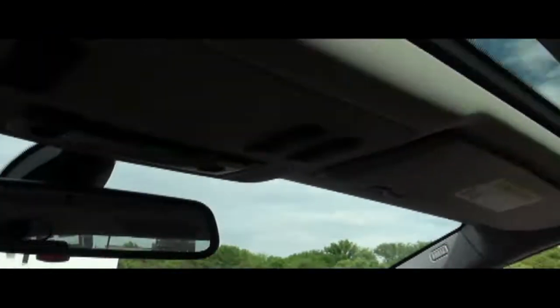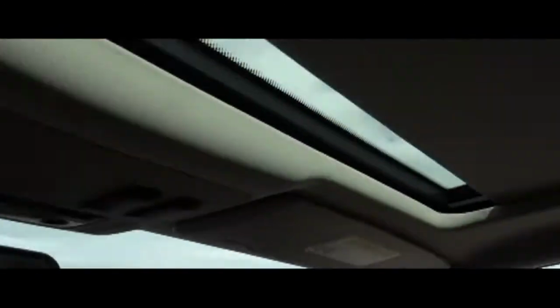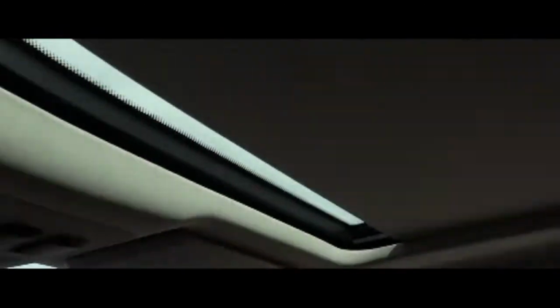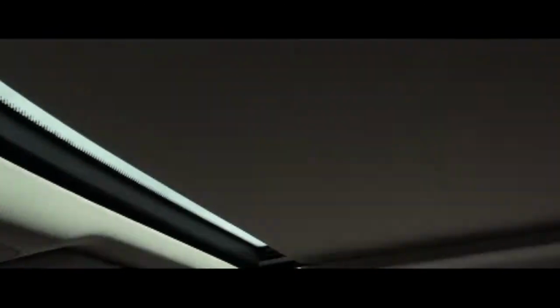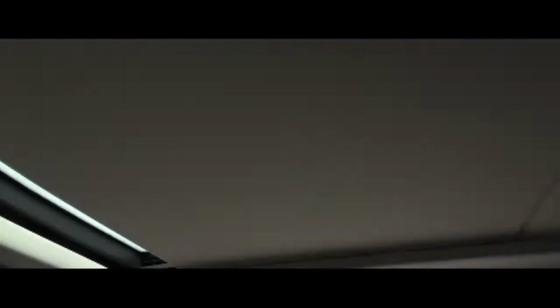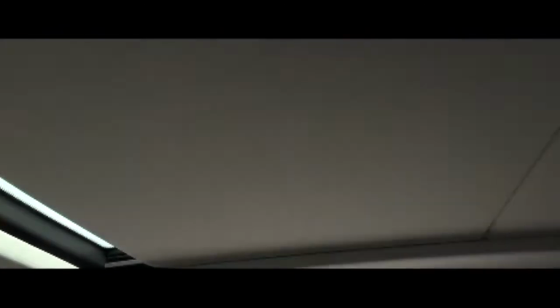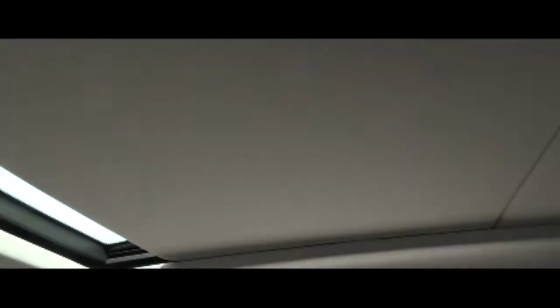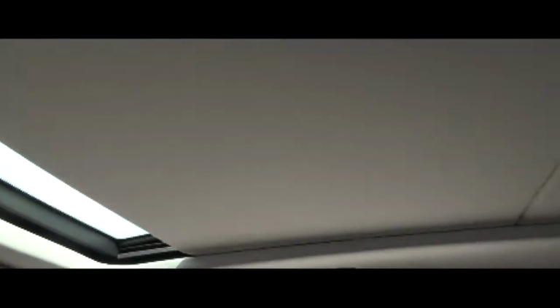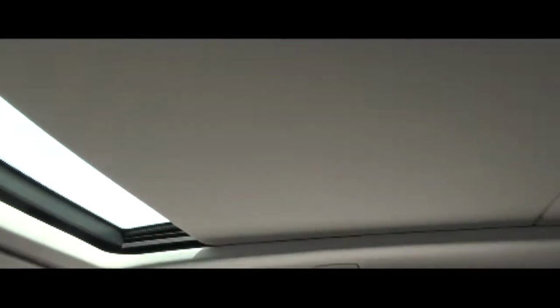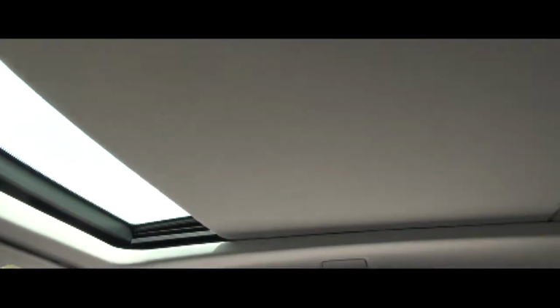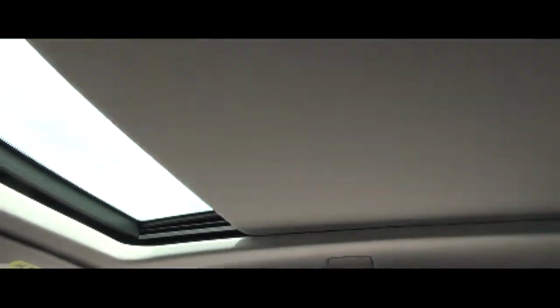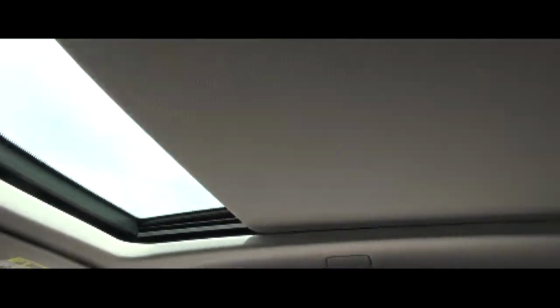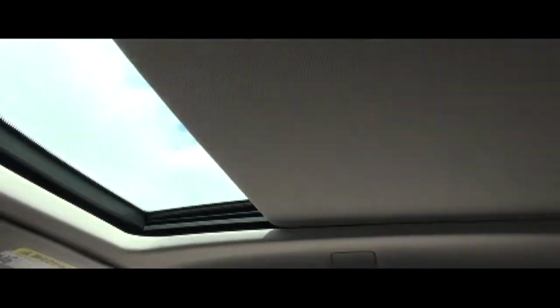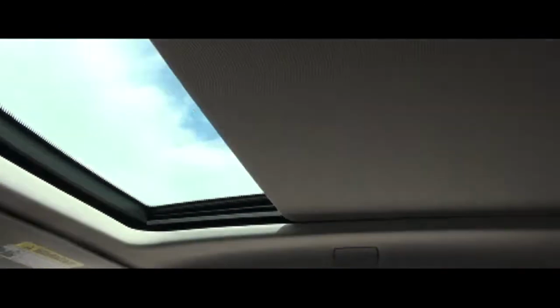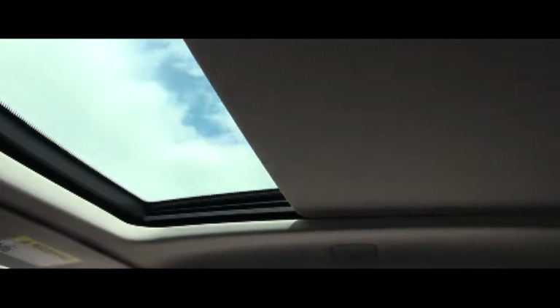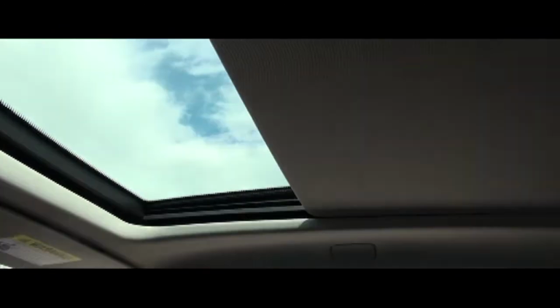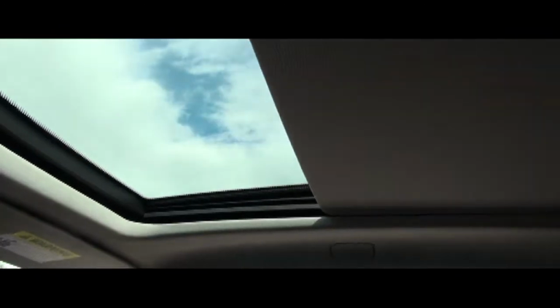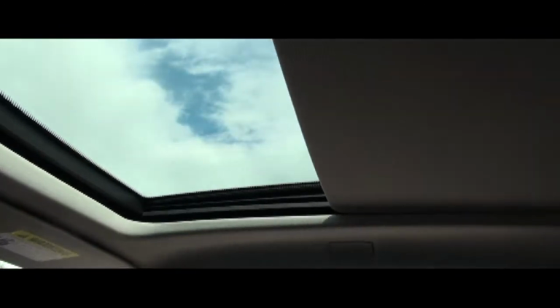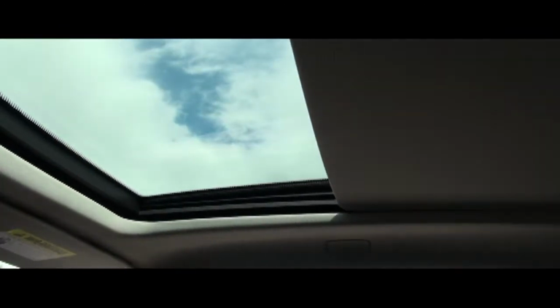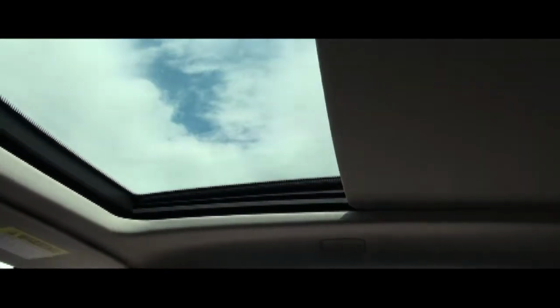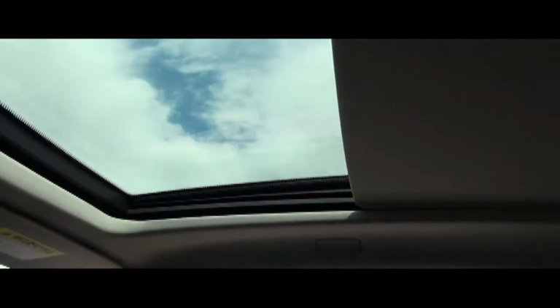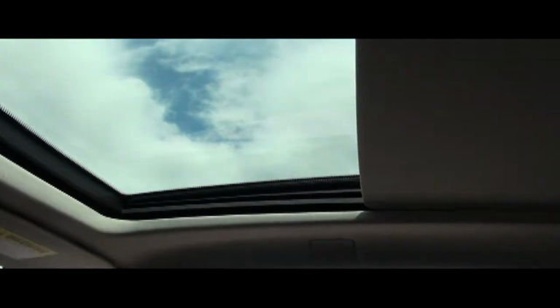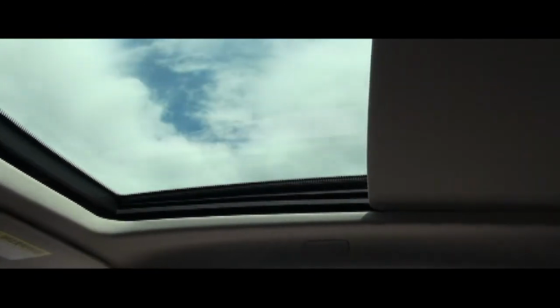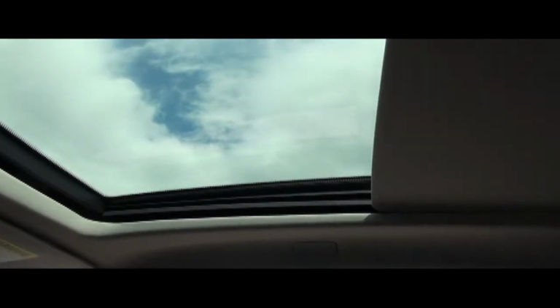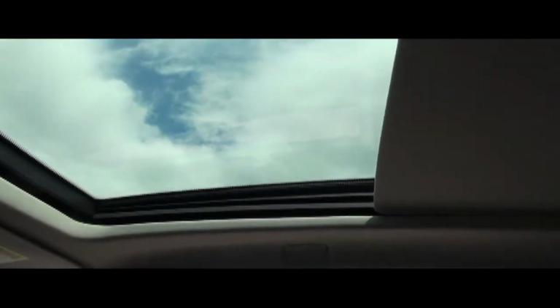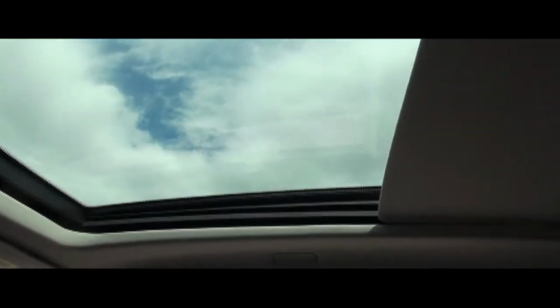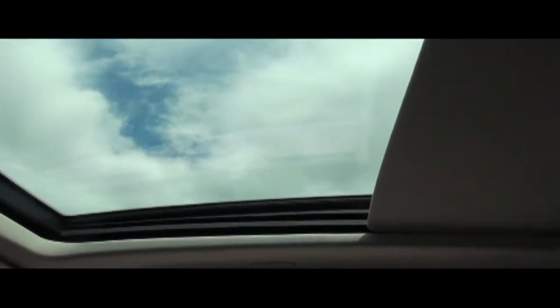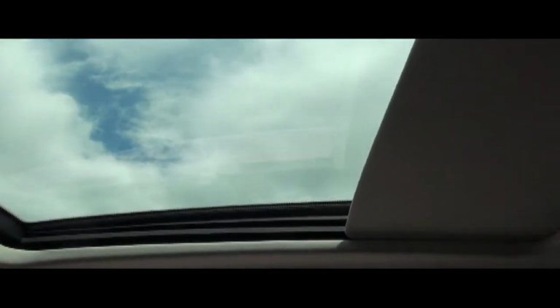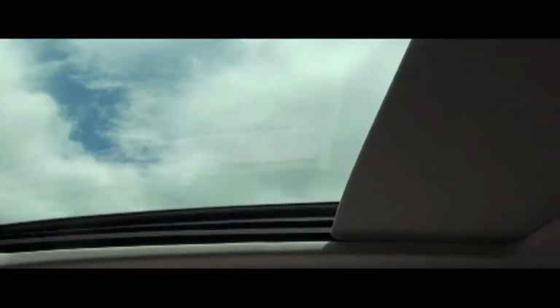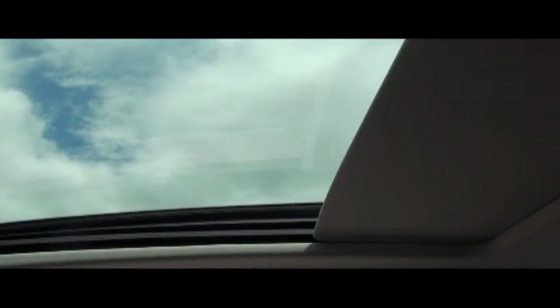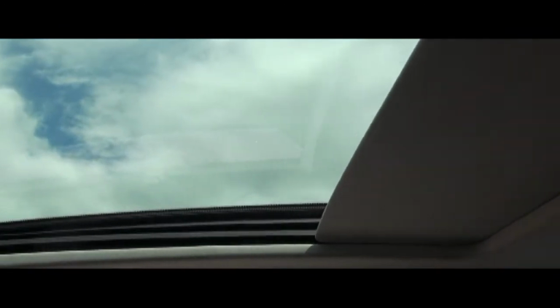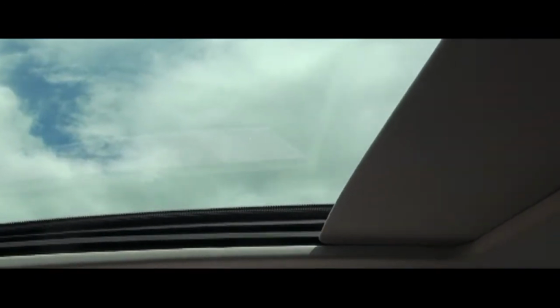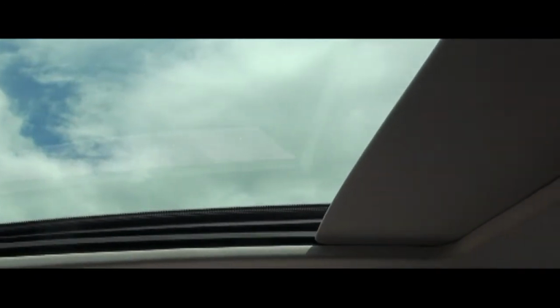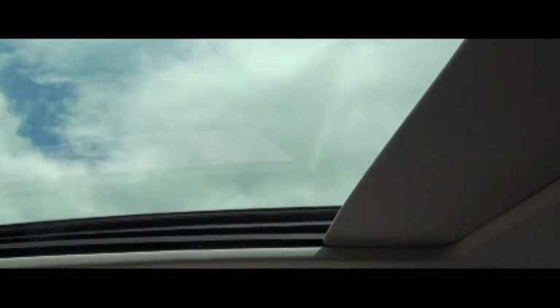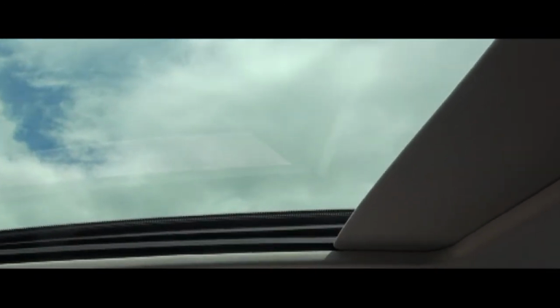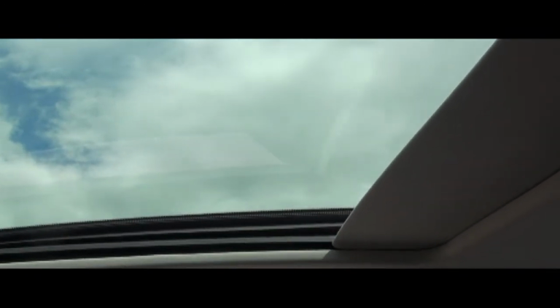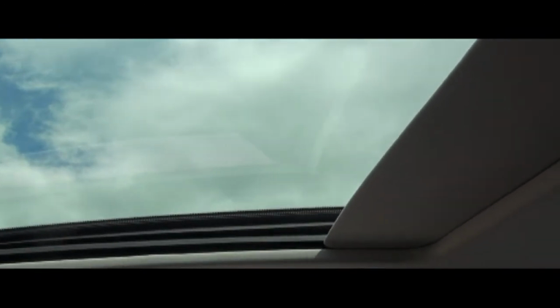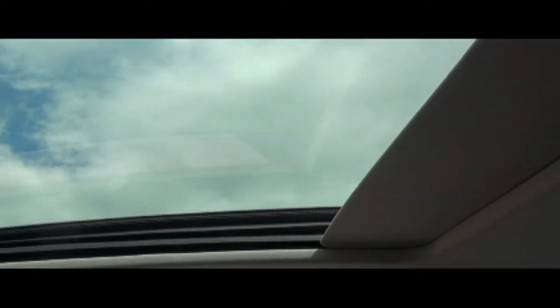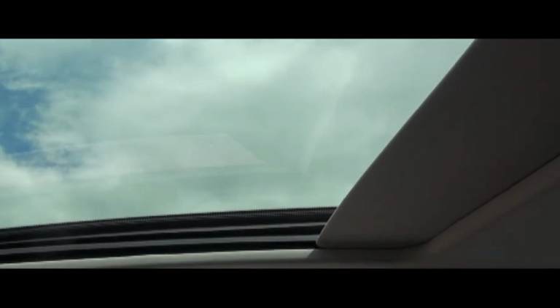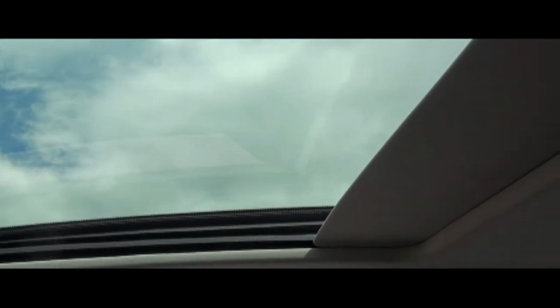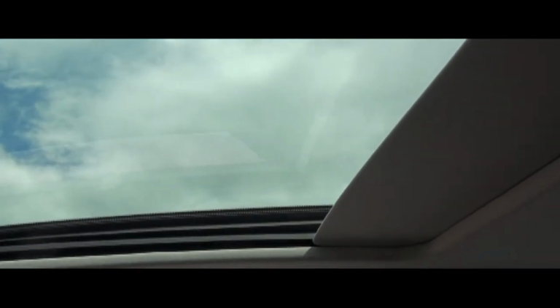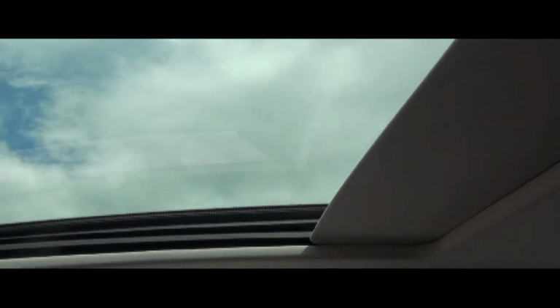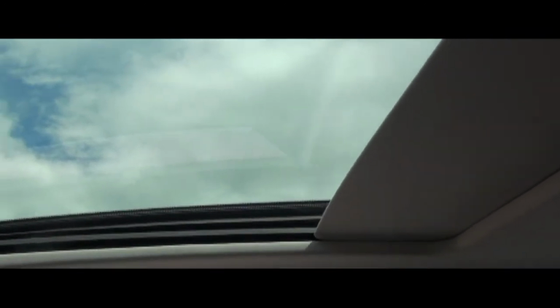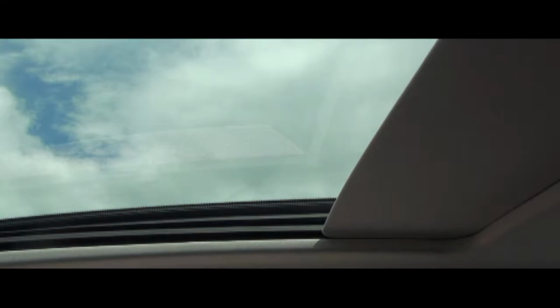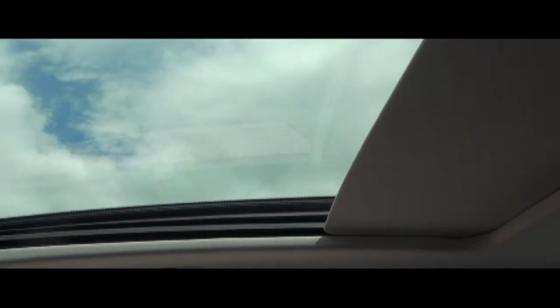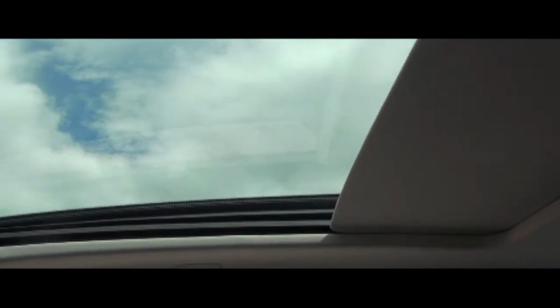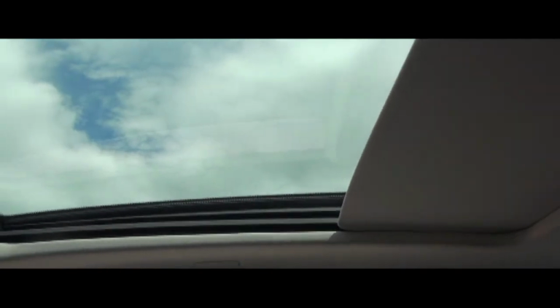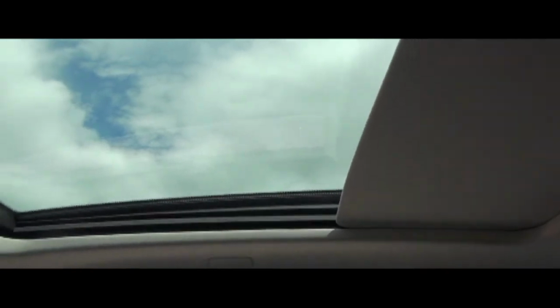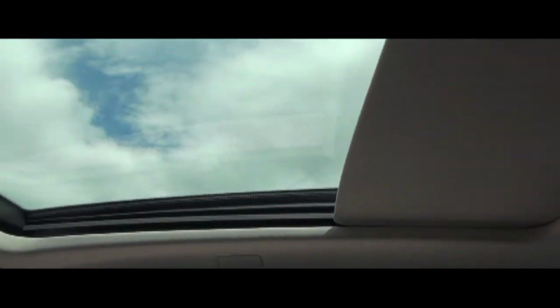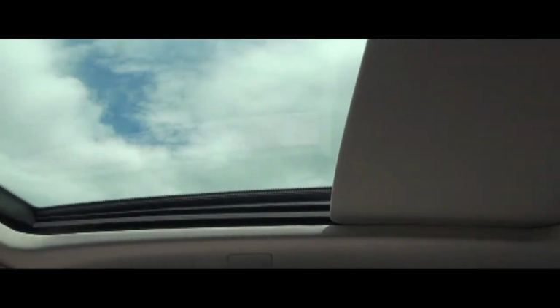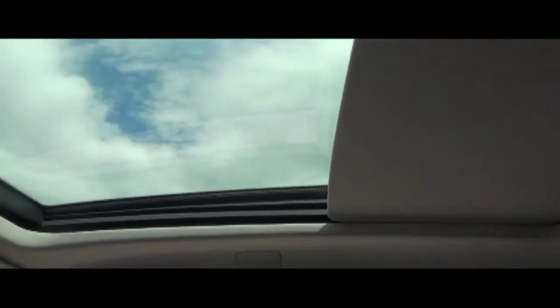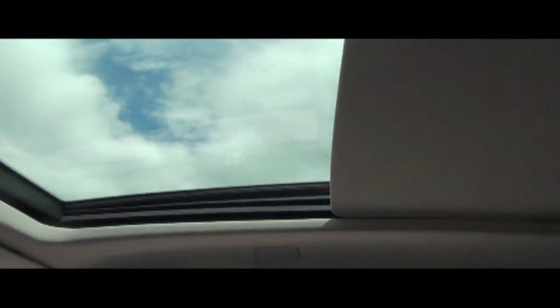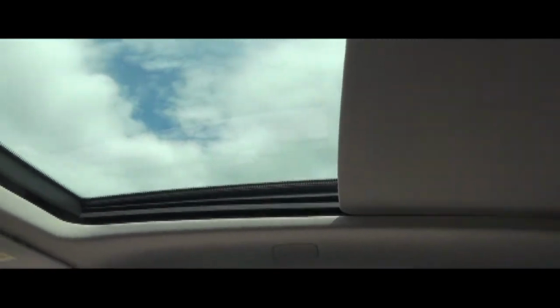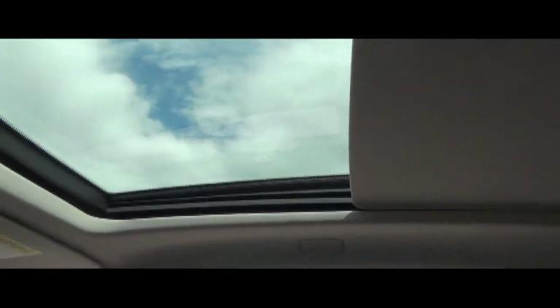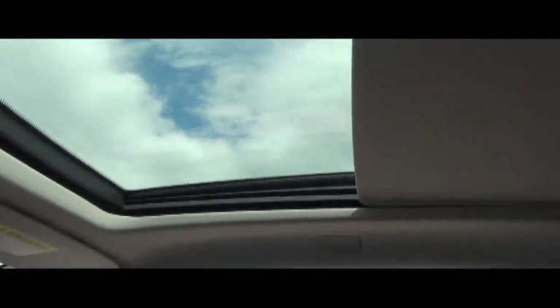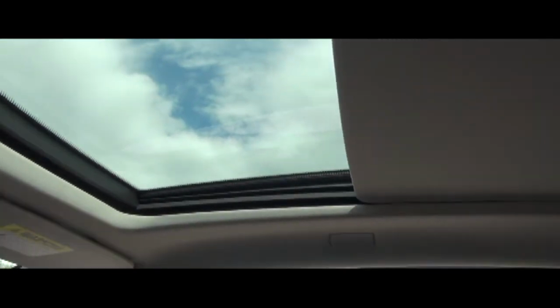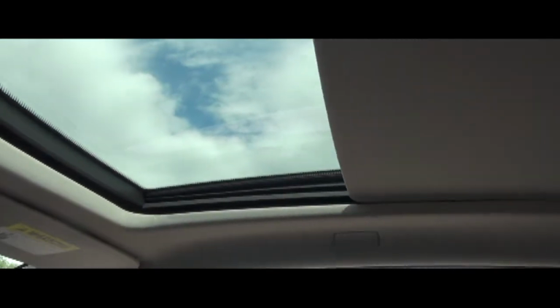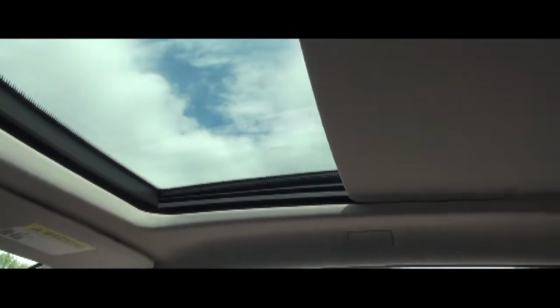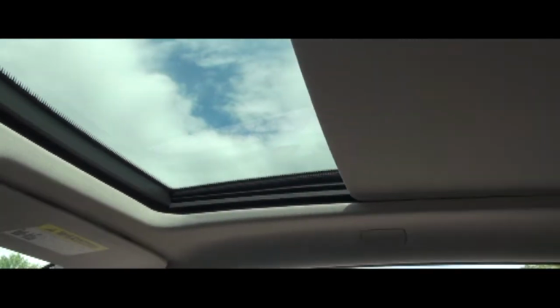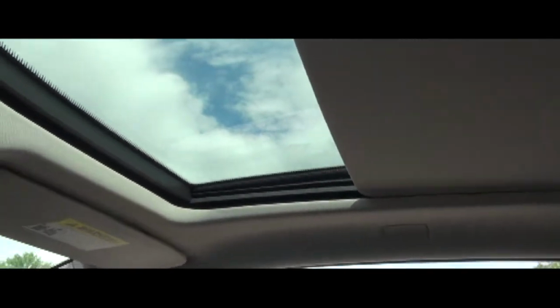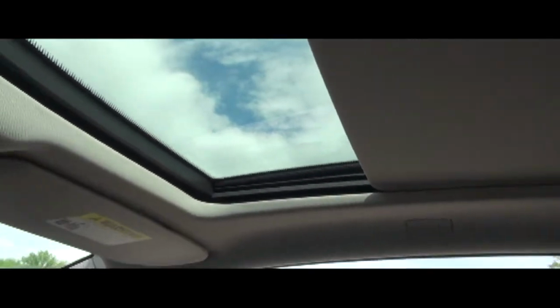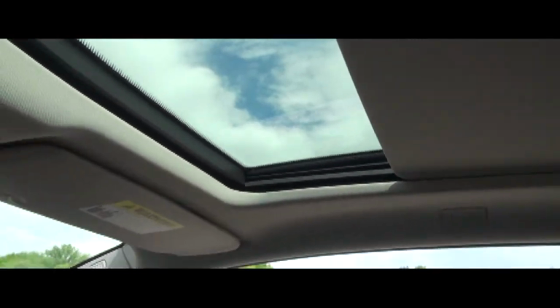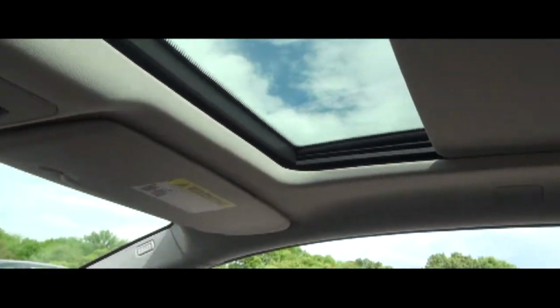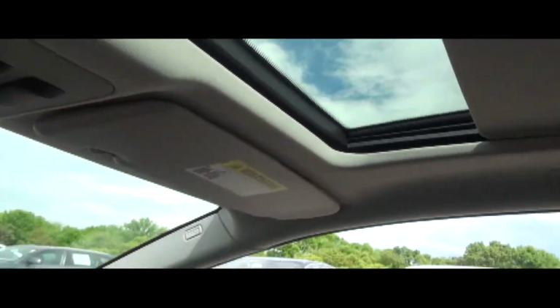And if the sun is too much, you can open or close the panoramic roof however you wish.